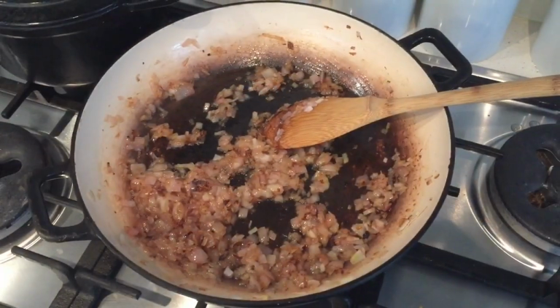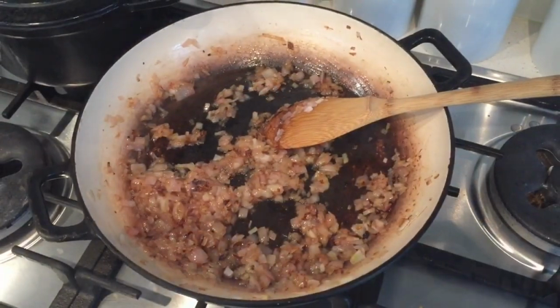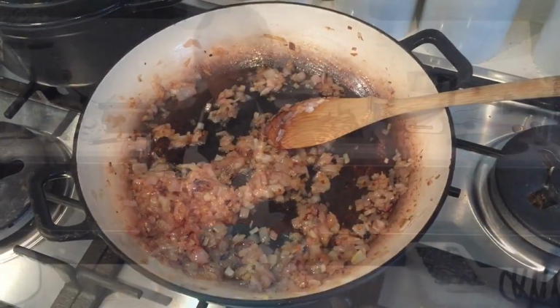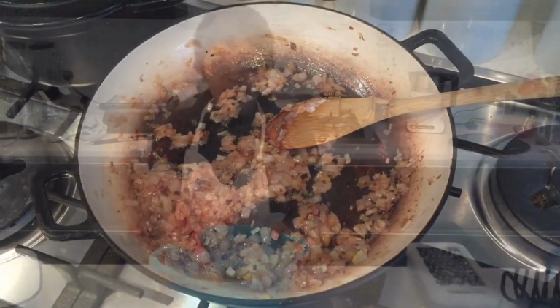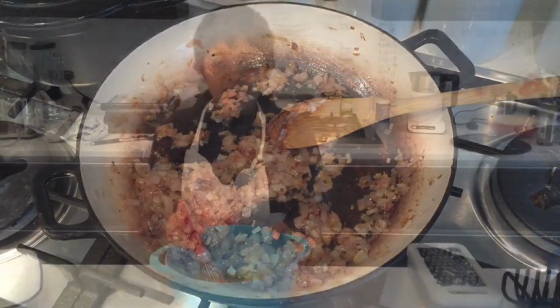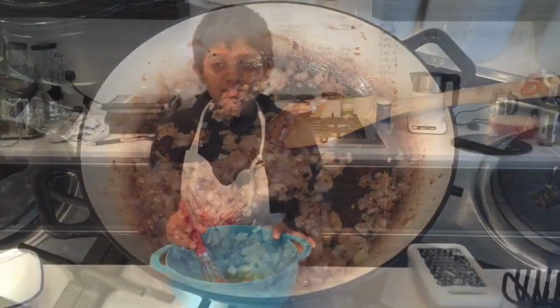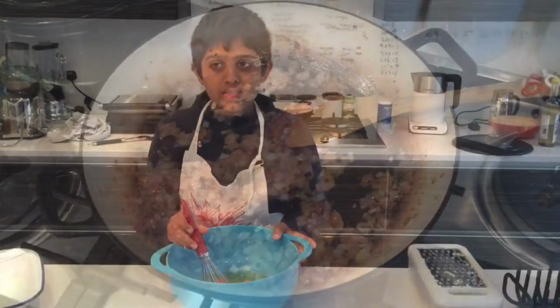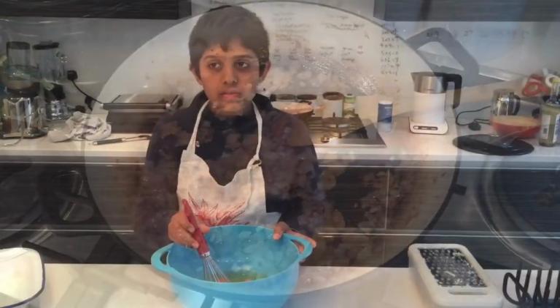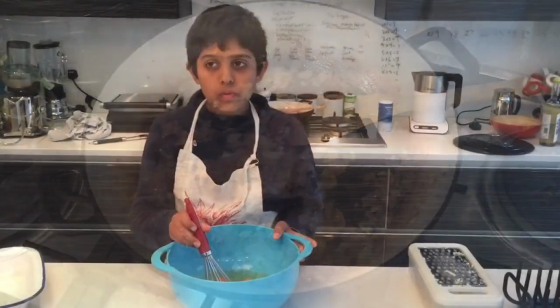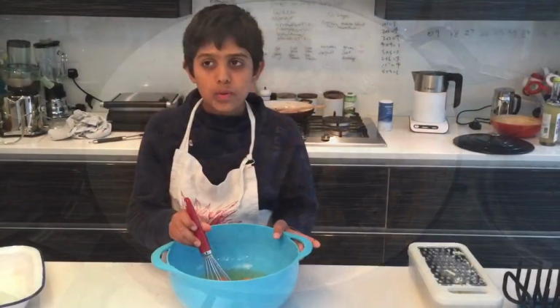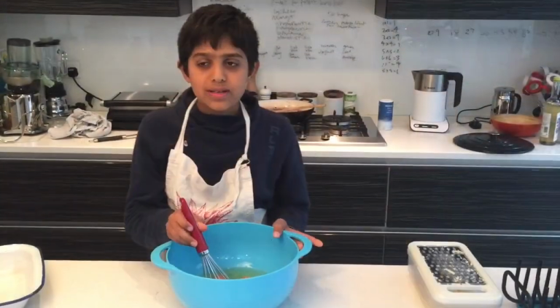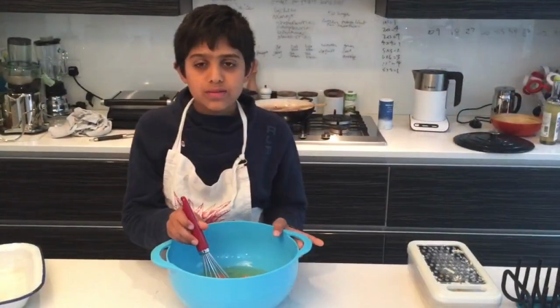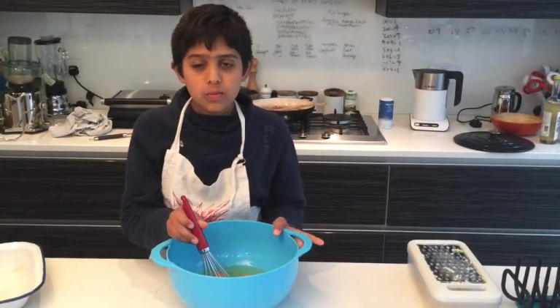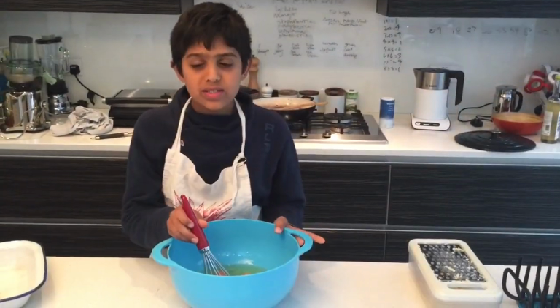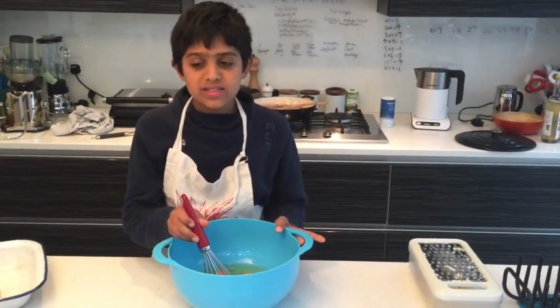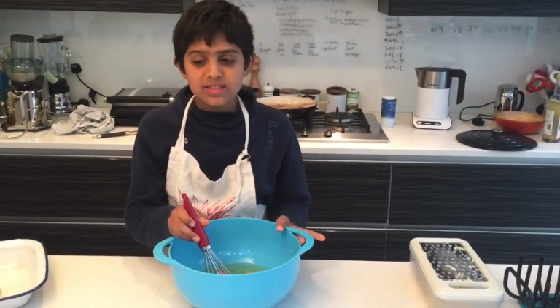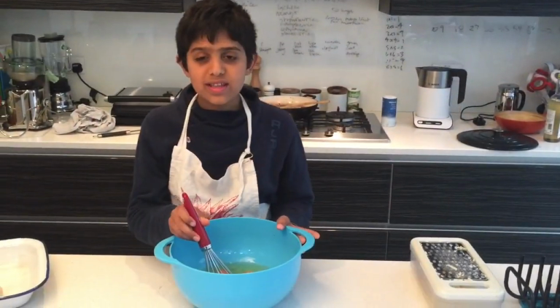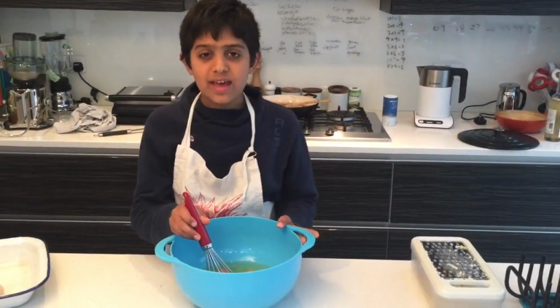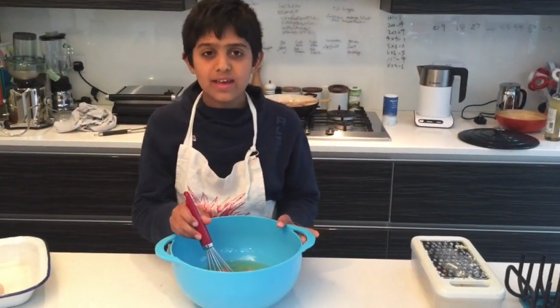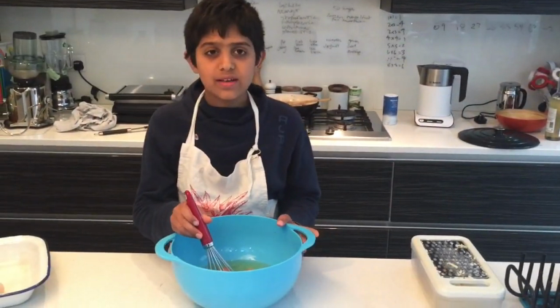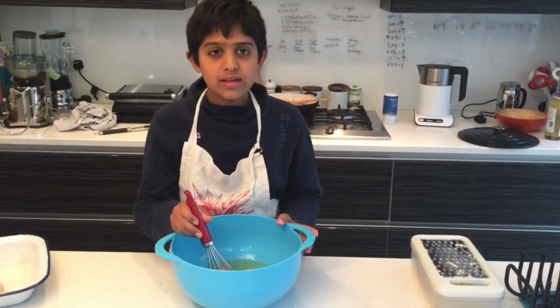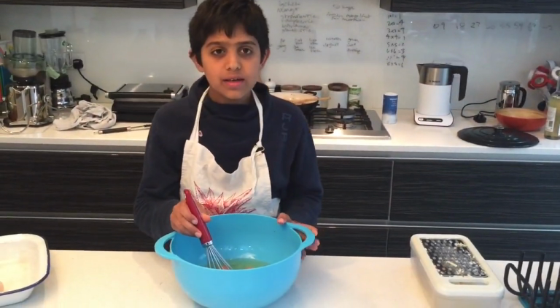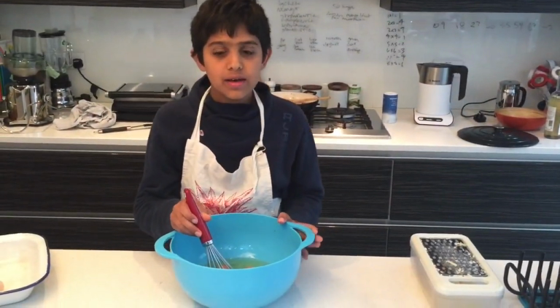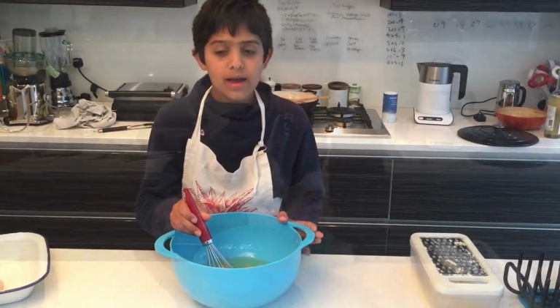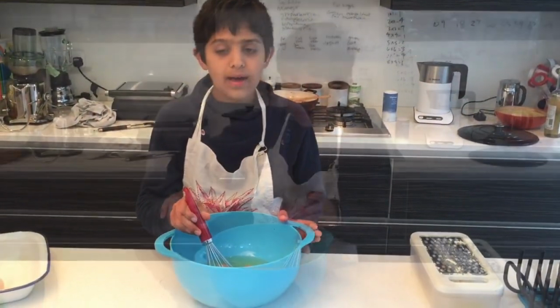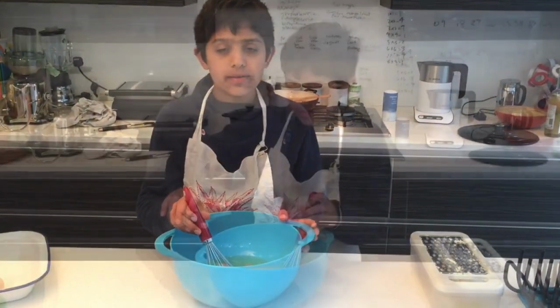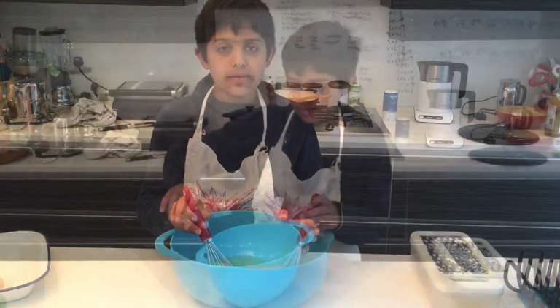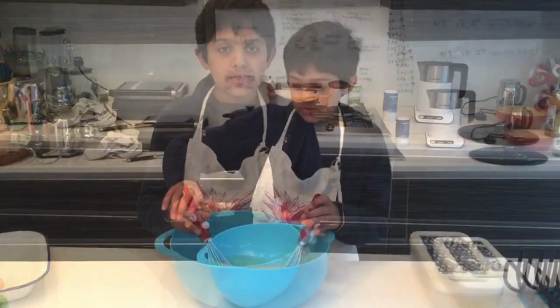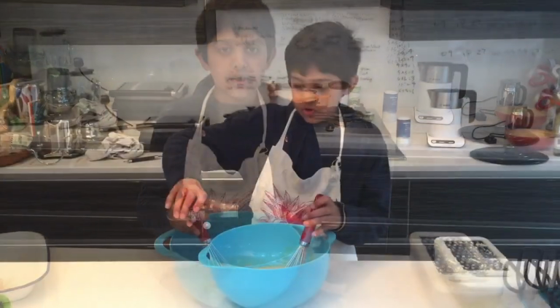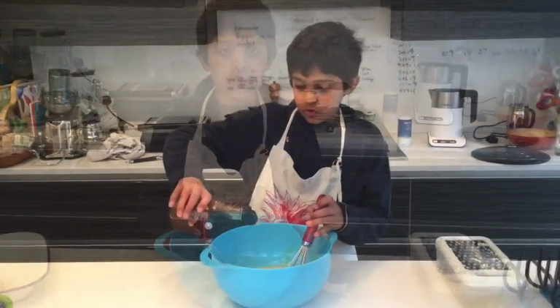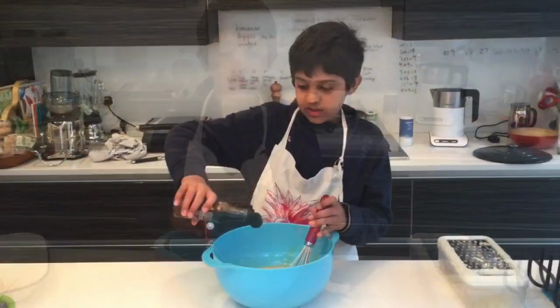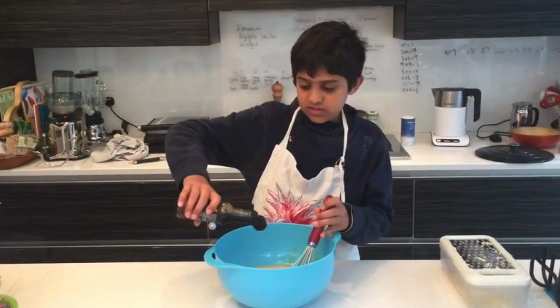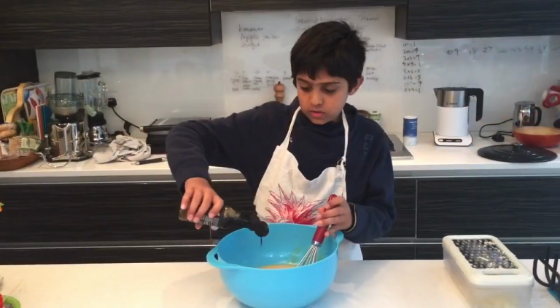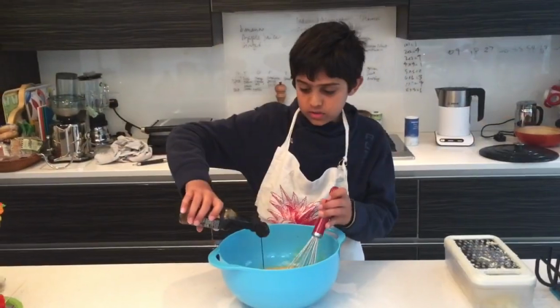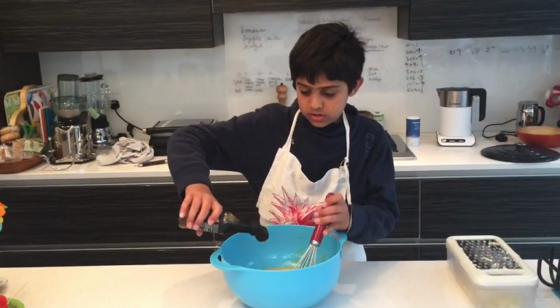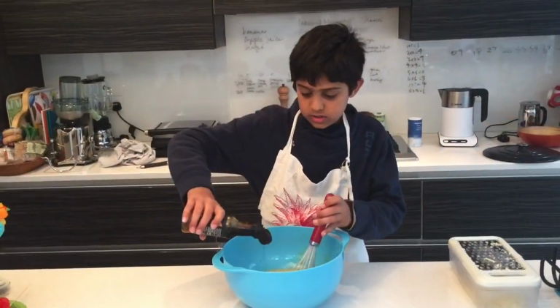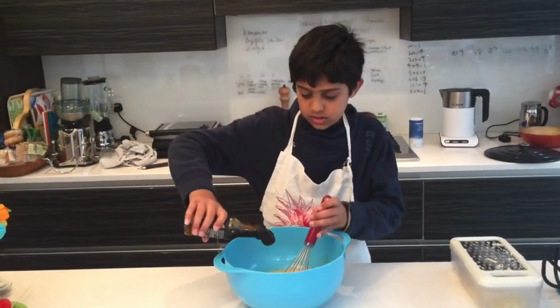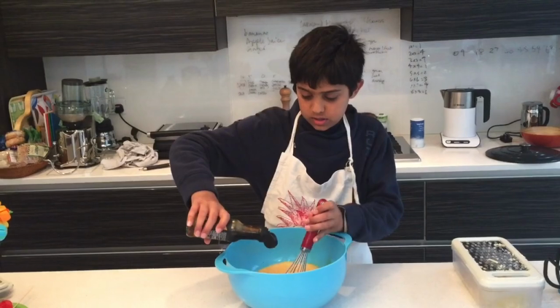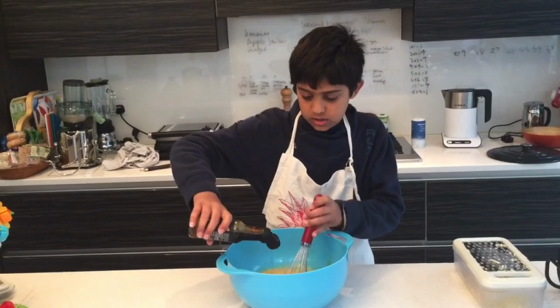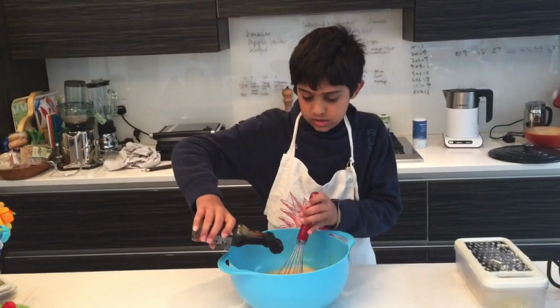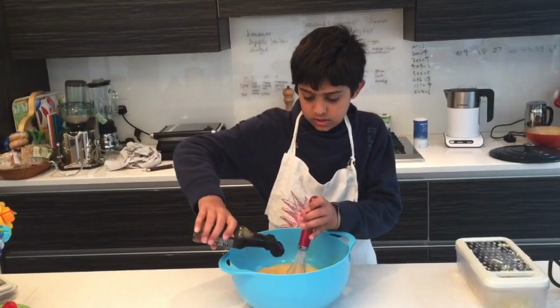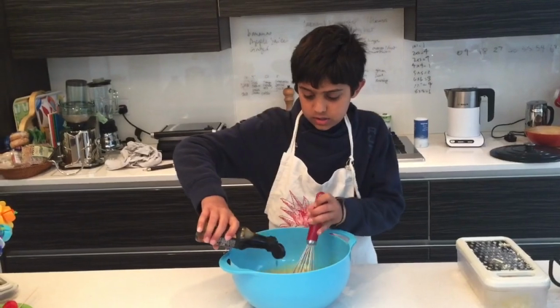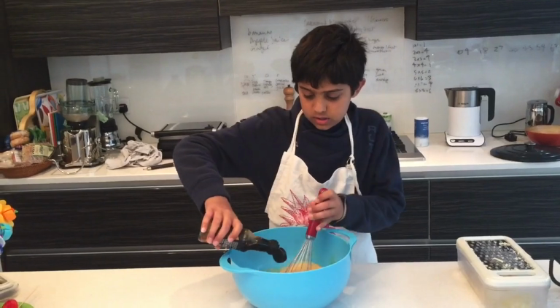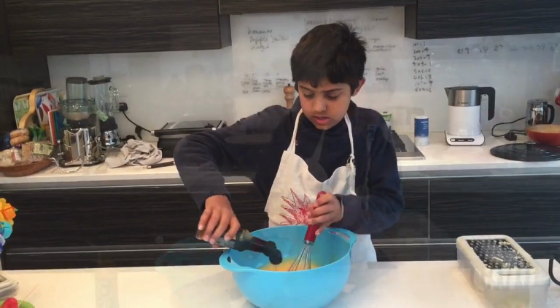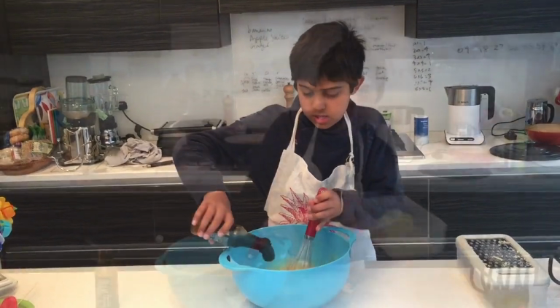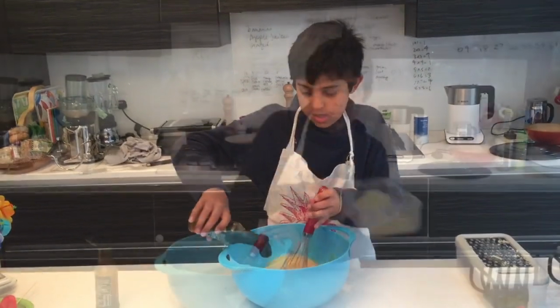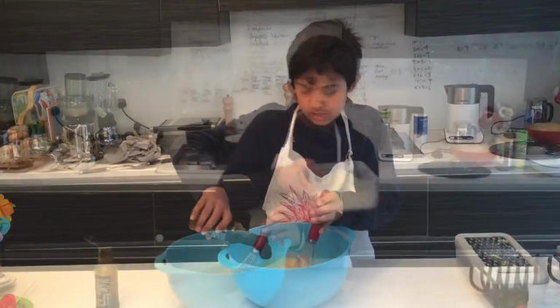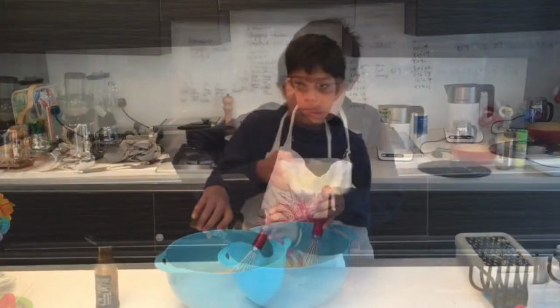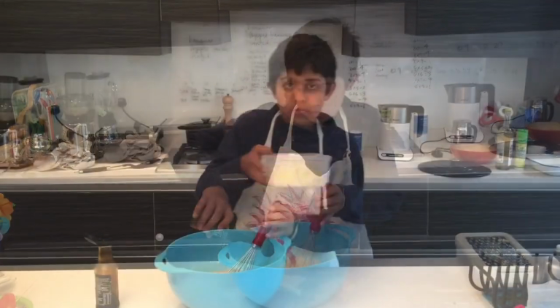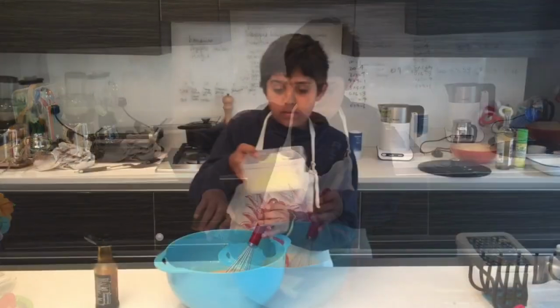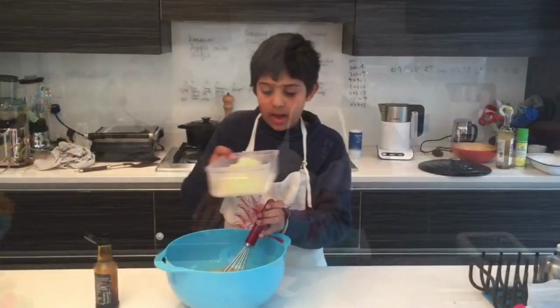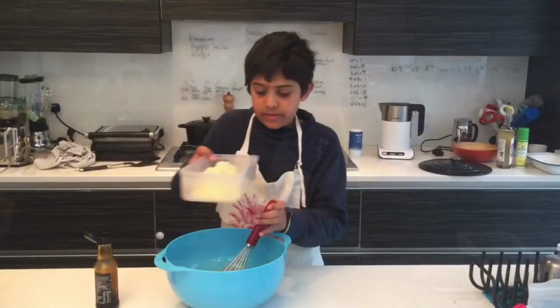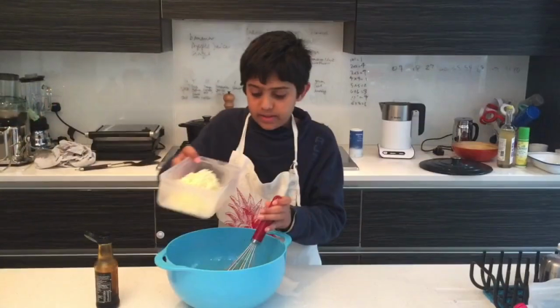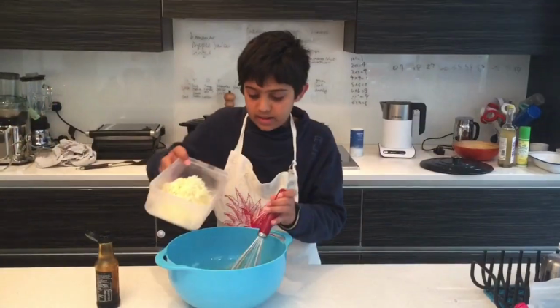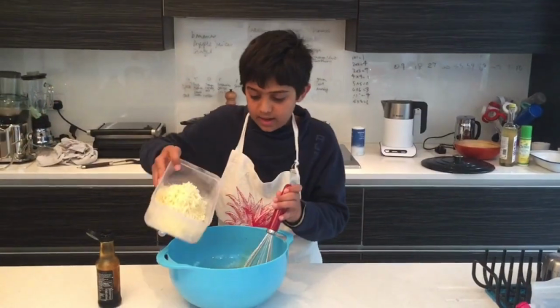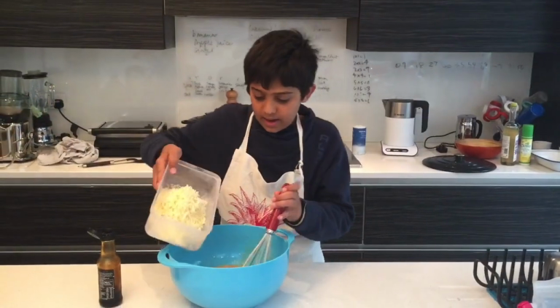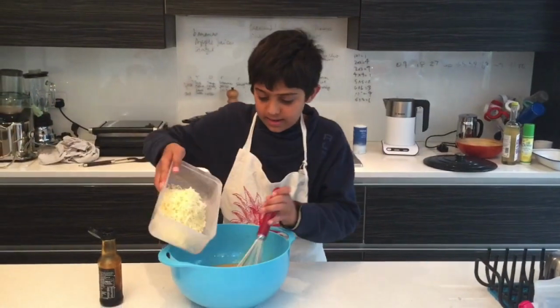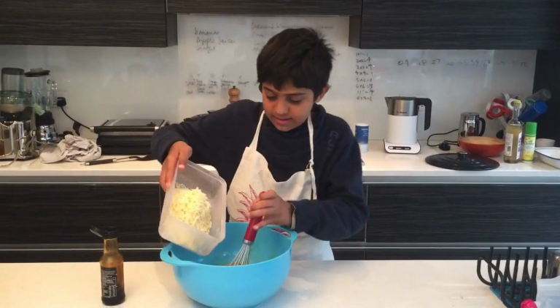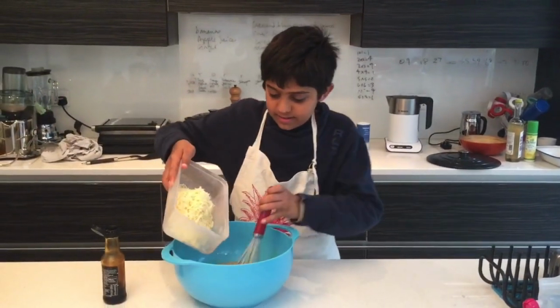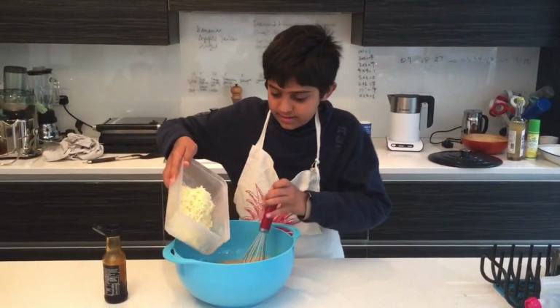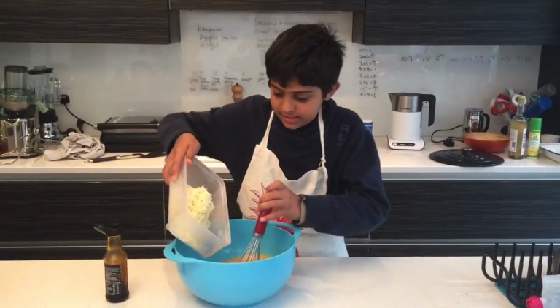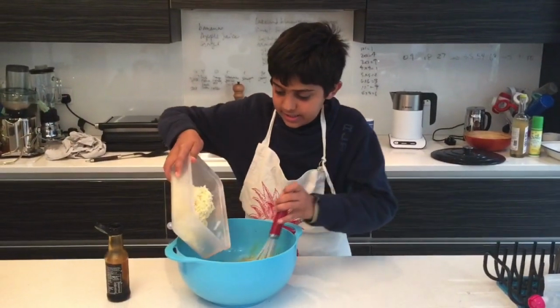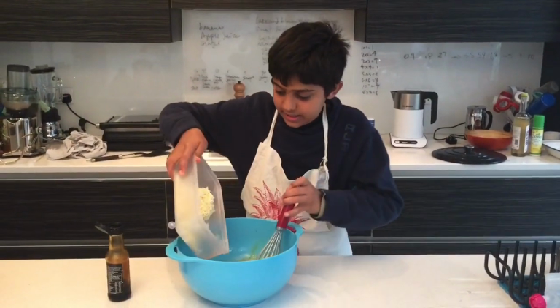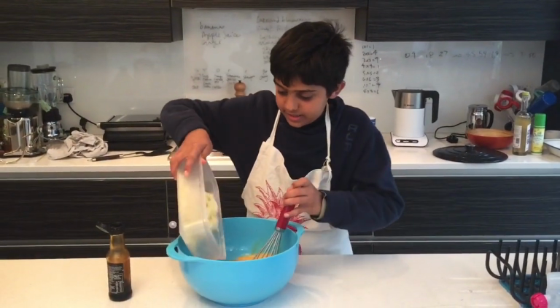Next, whisk the eggs and some soy sauce, and then add in the cheese.